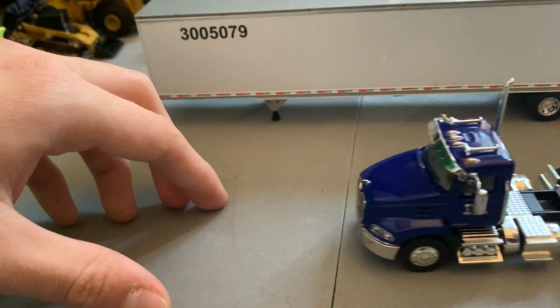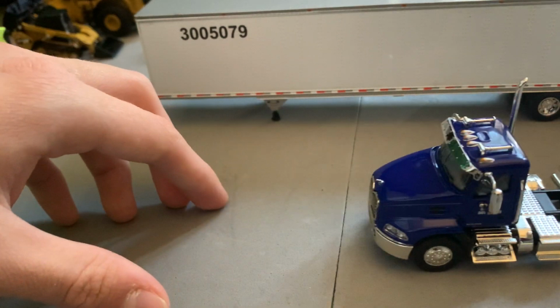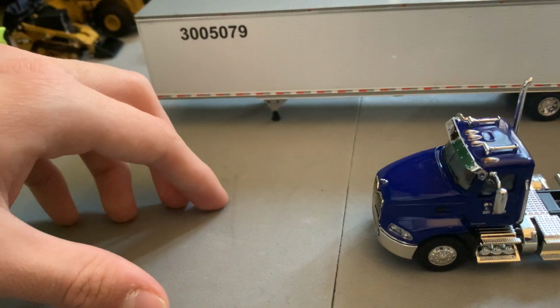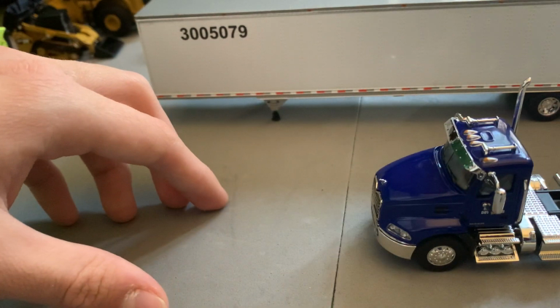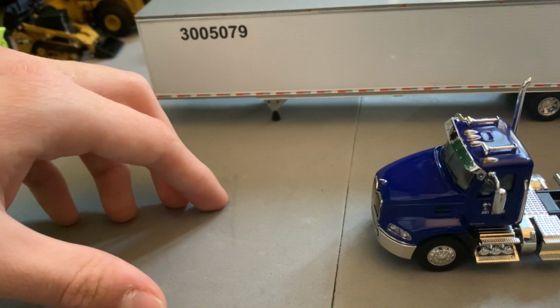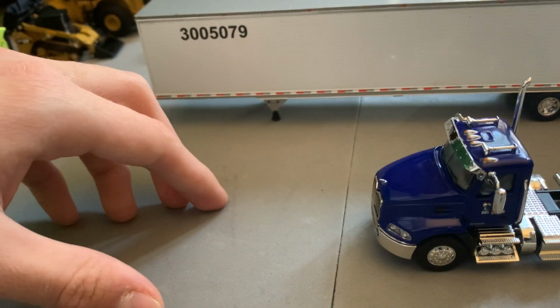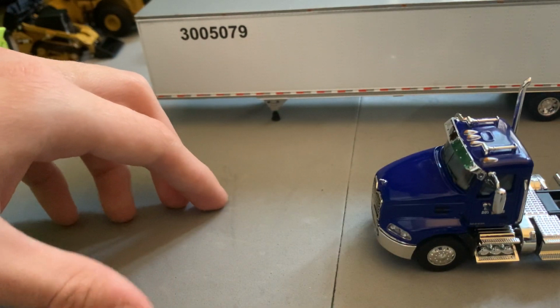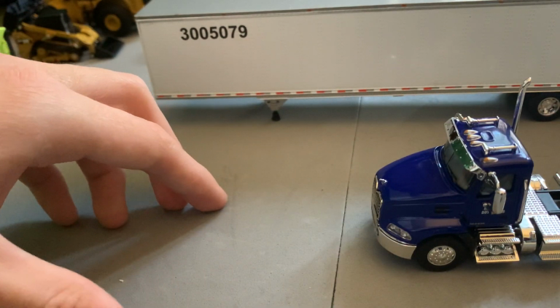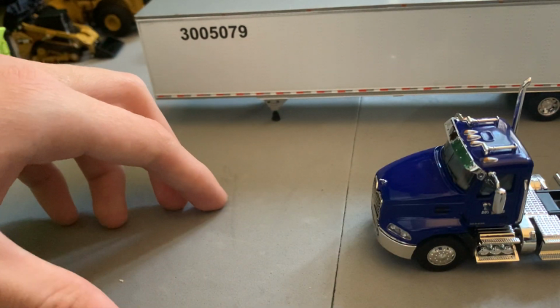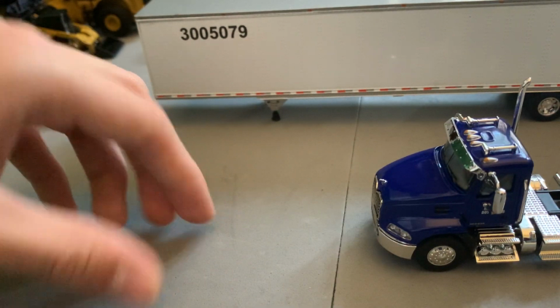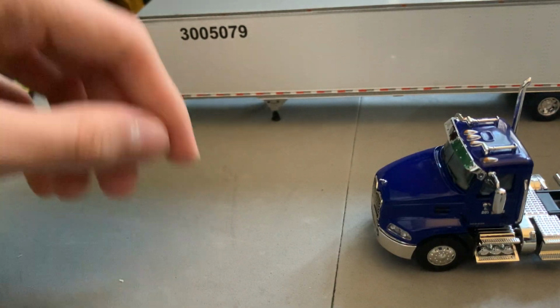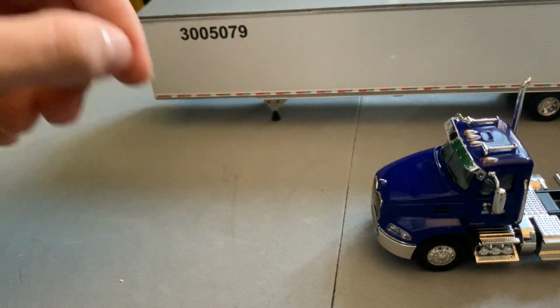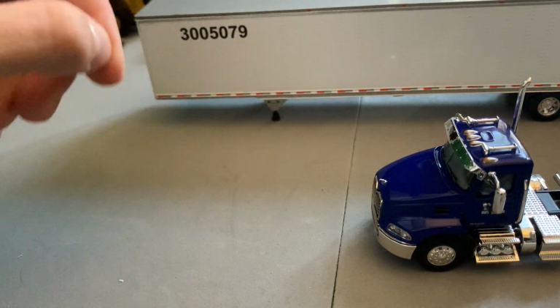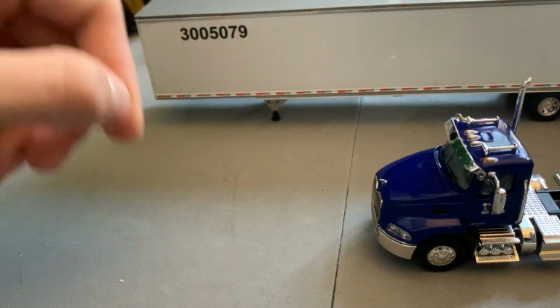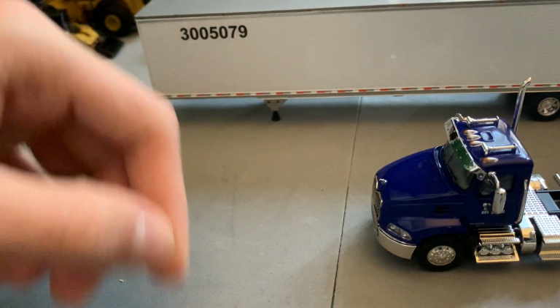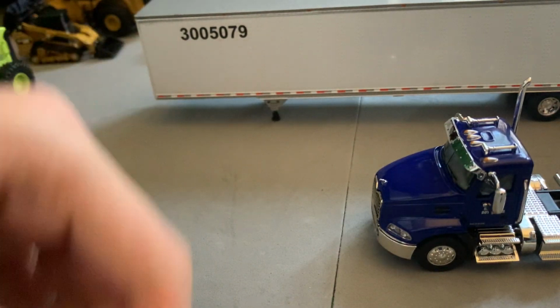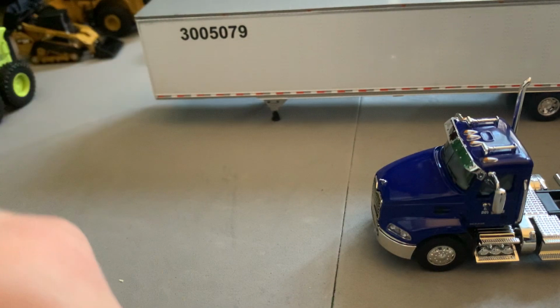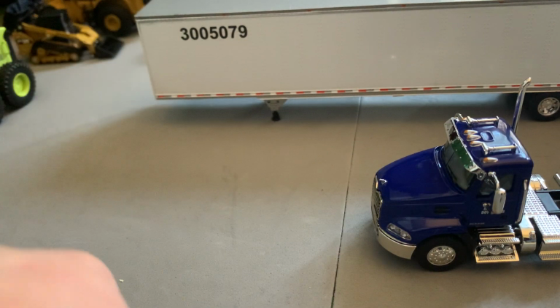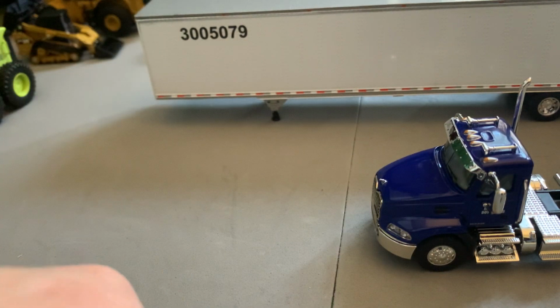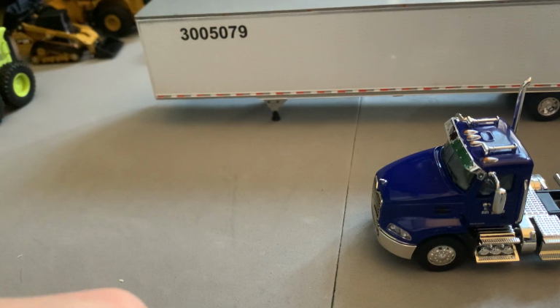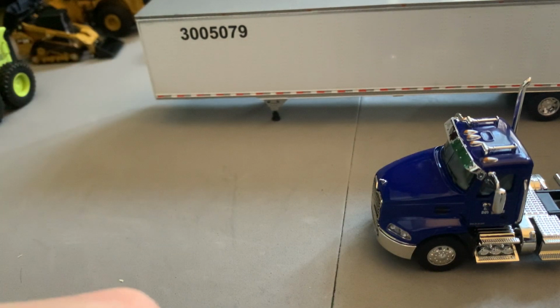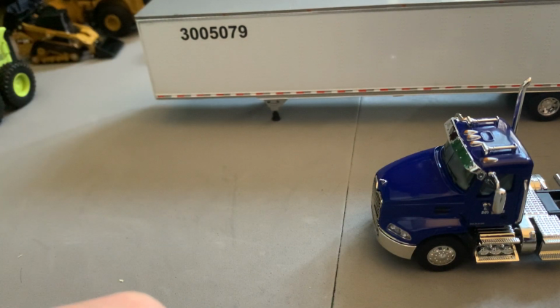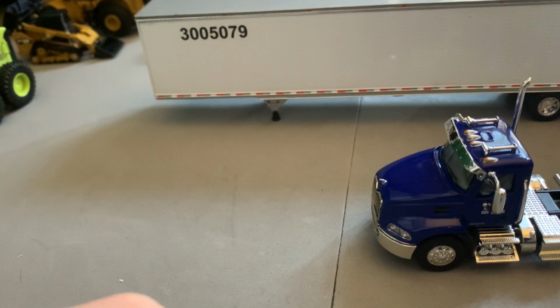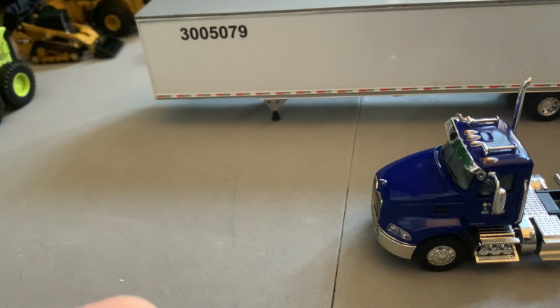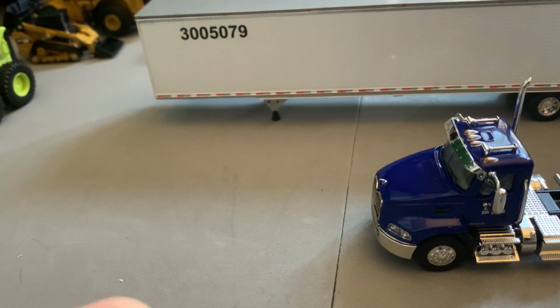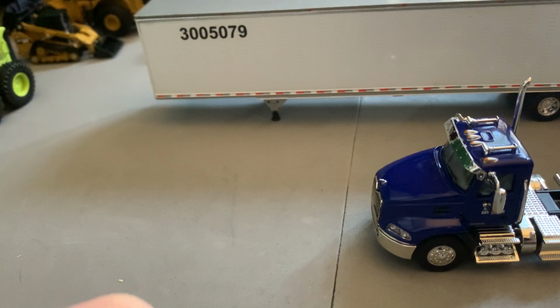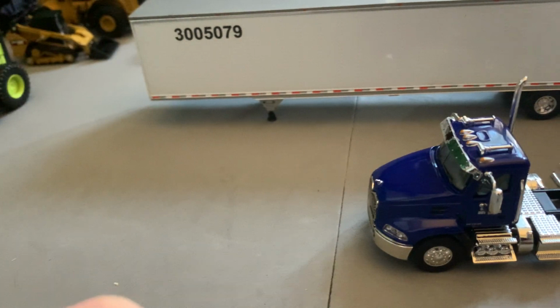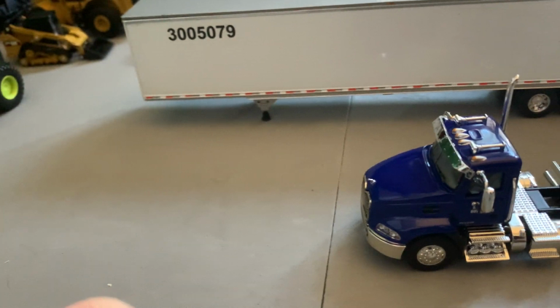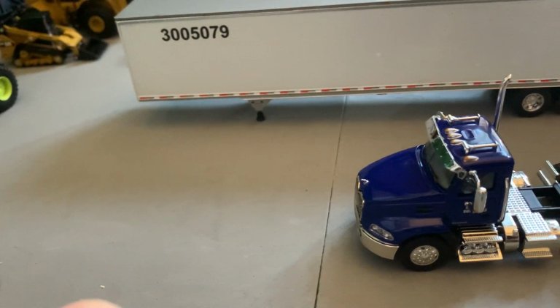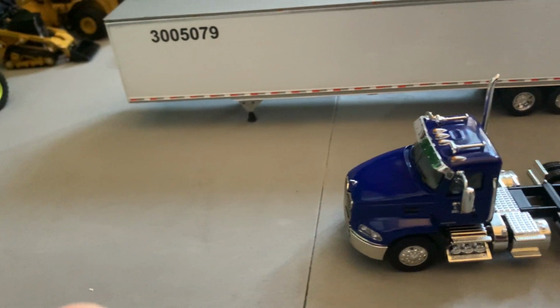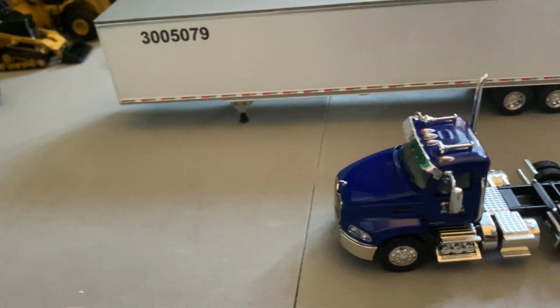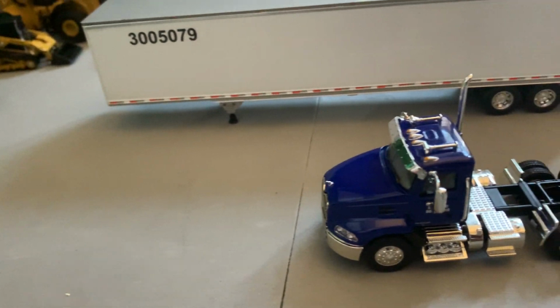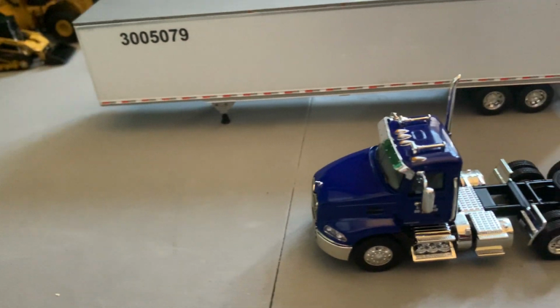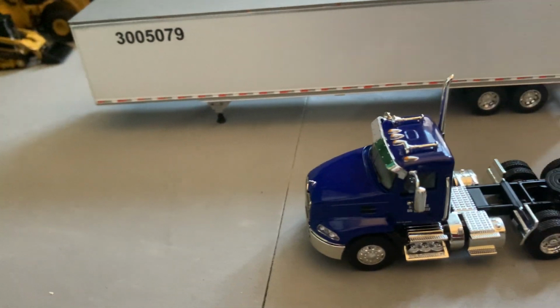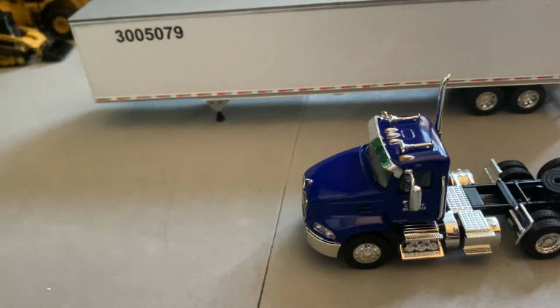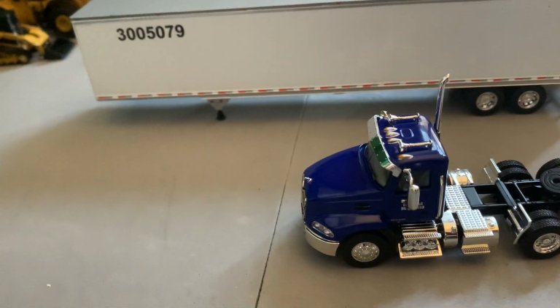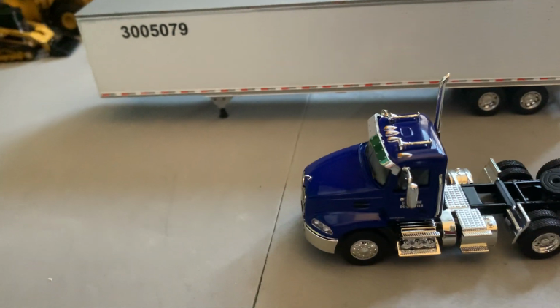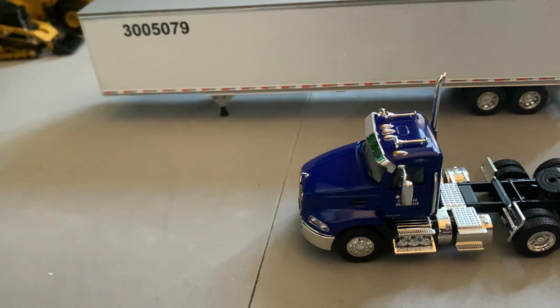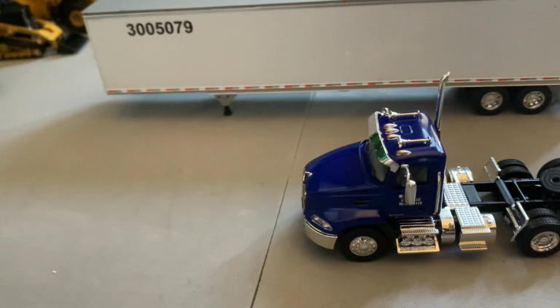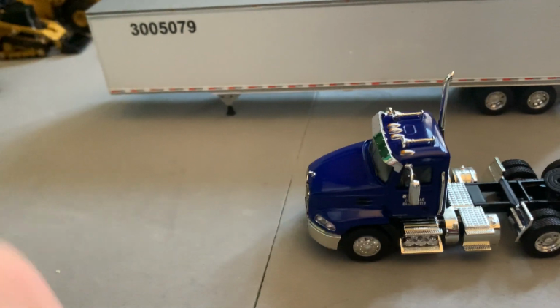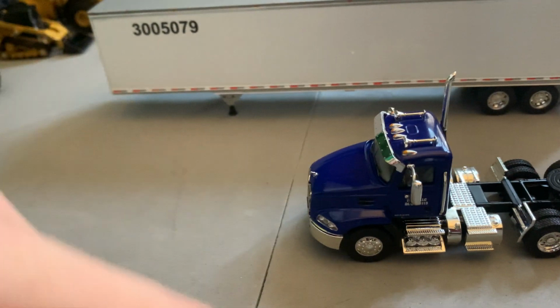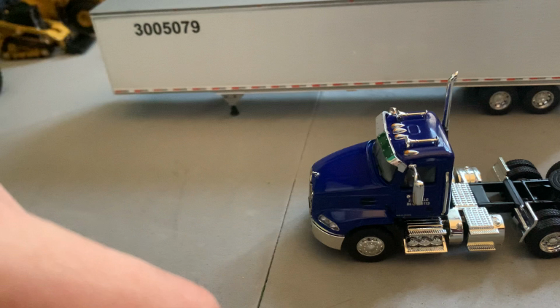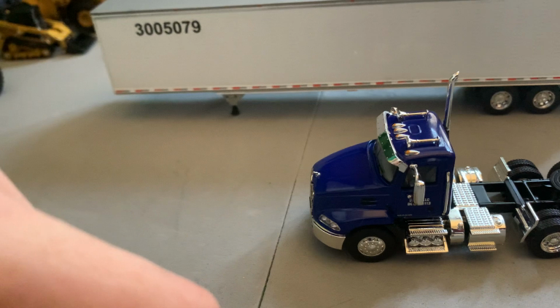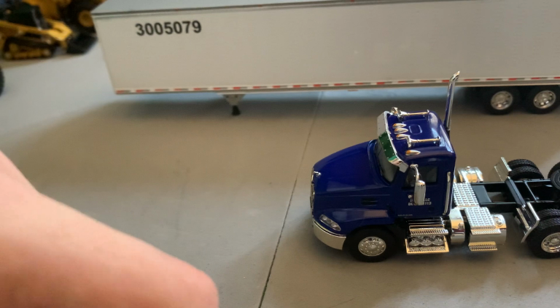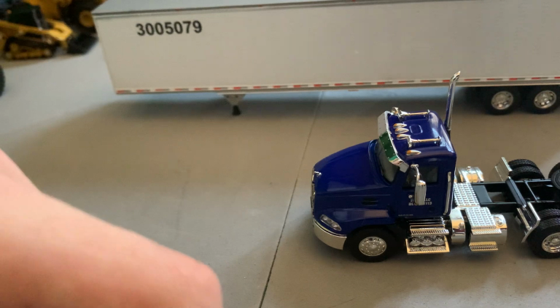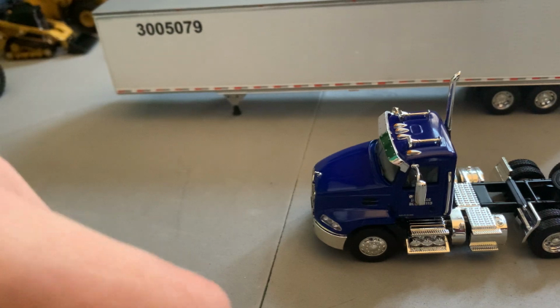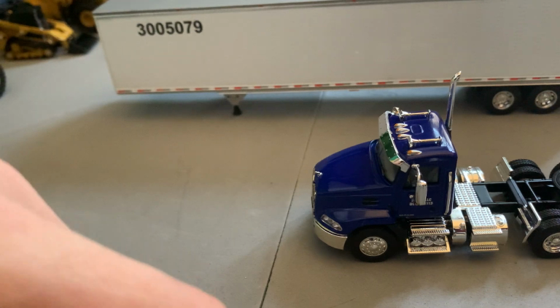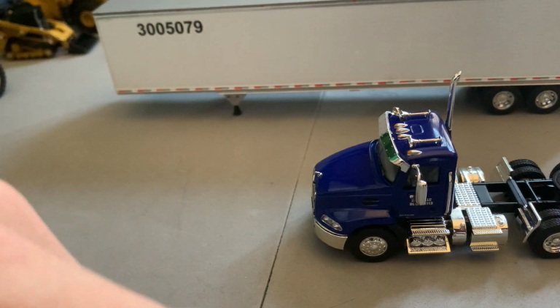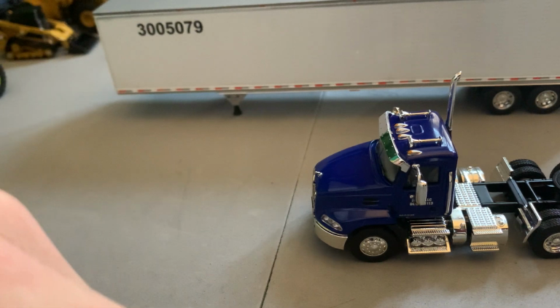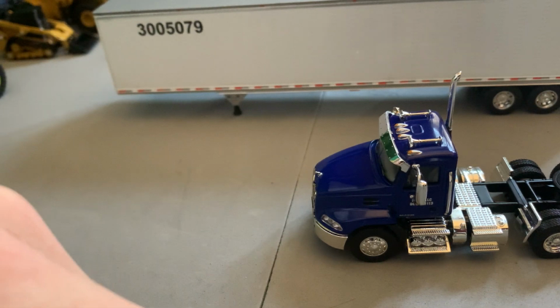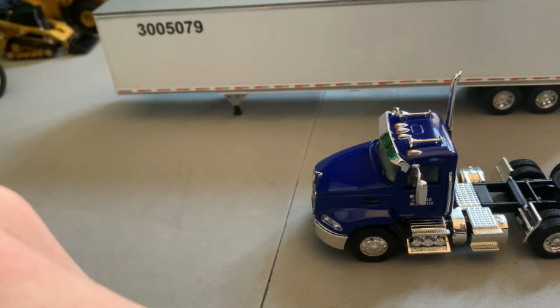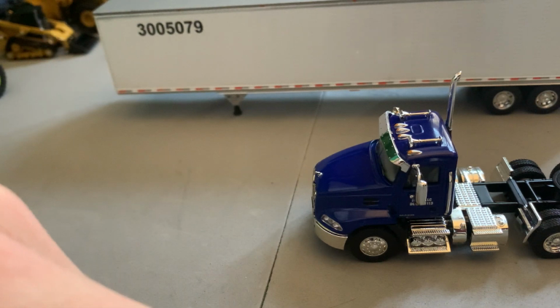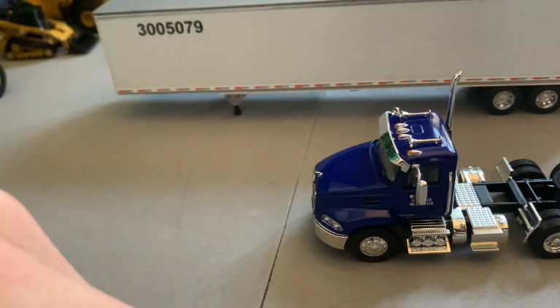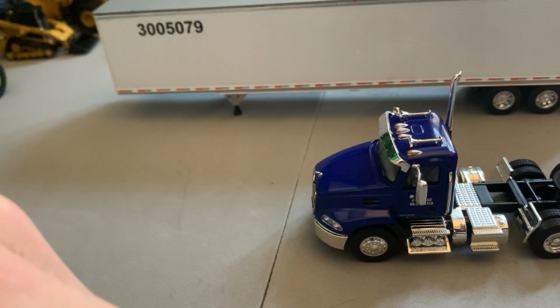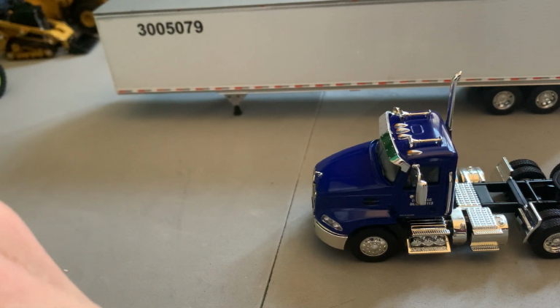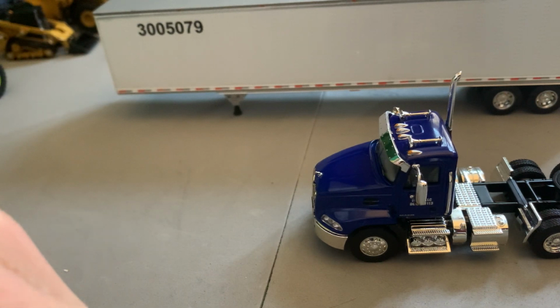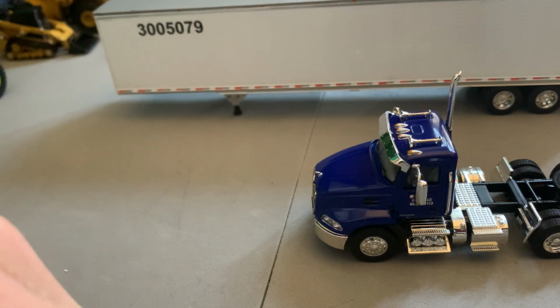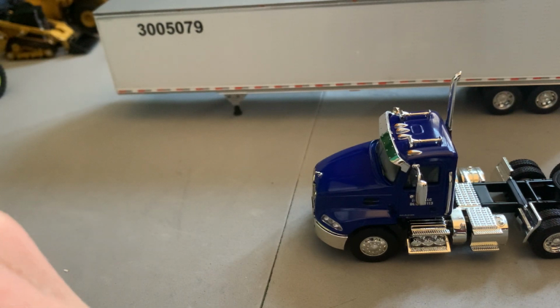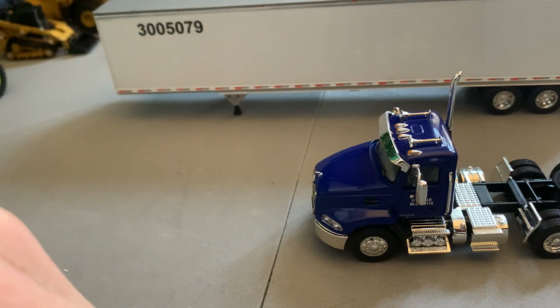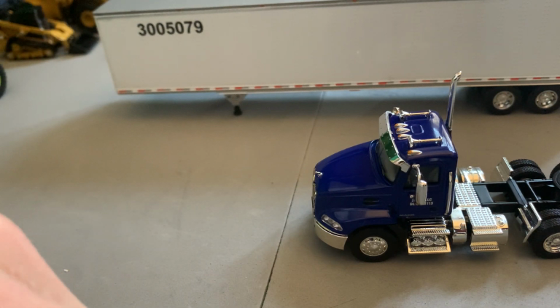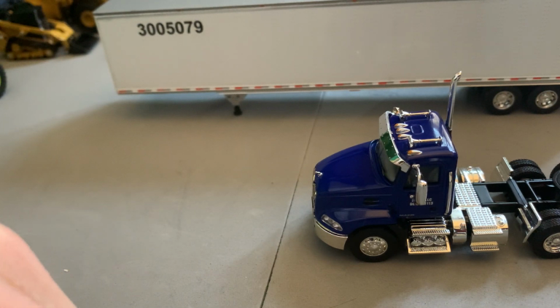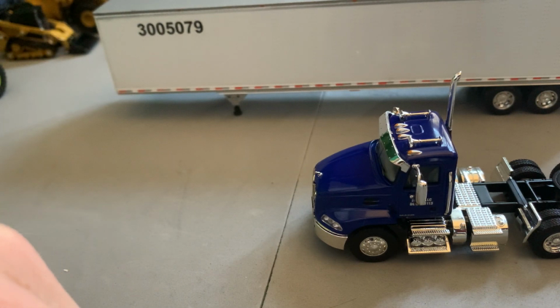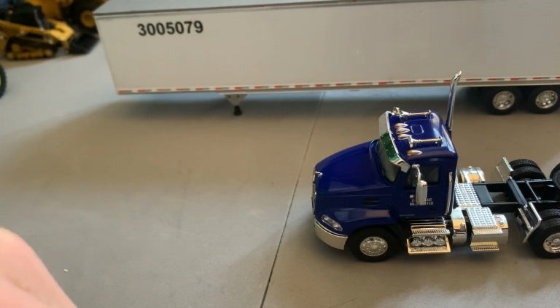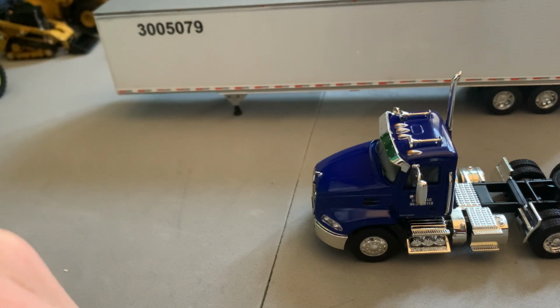And that is the diecast haul for this week. Hopefully you guys enjoyed — I'll see you all in the next one.